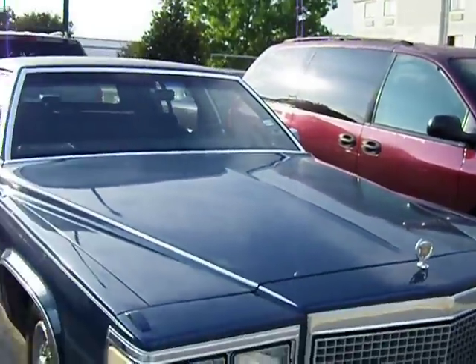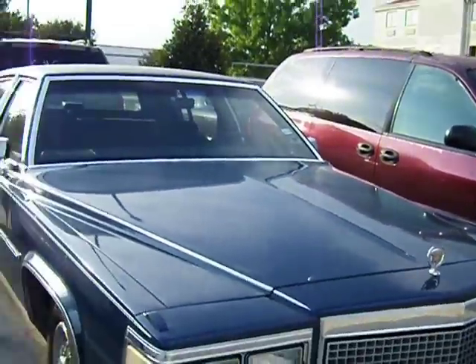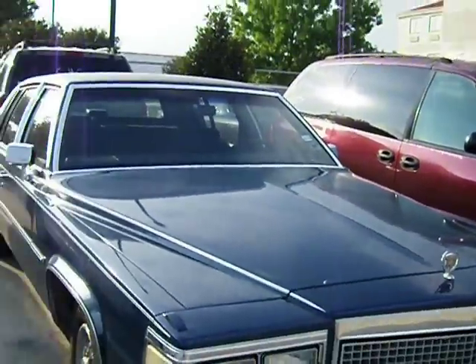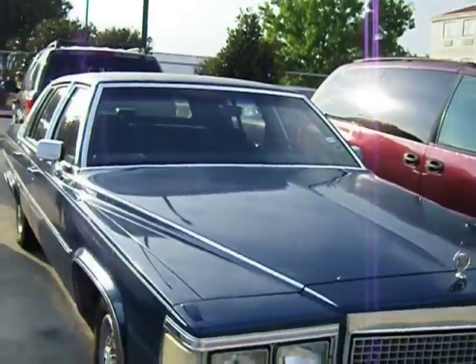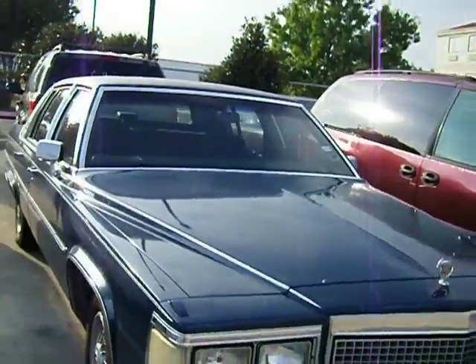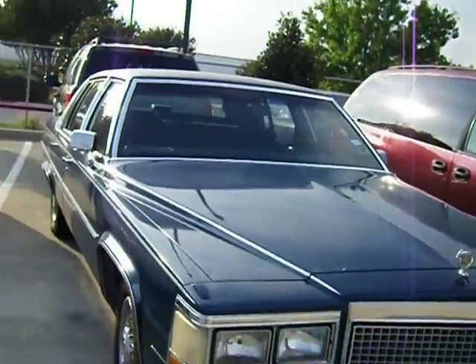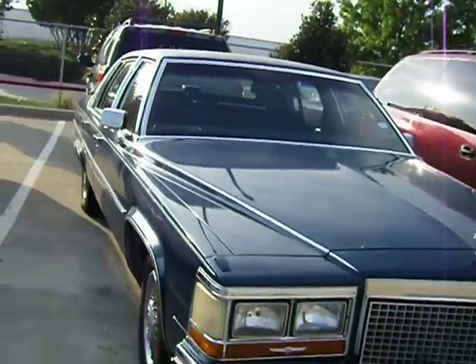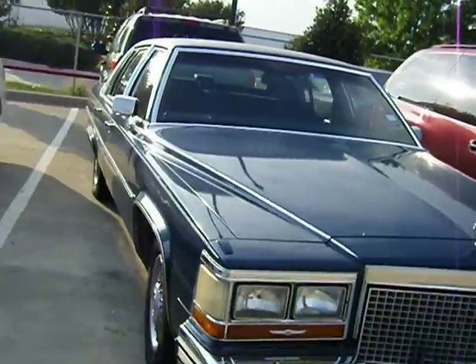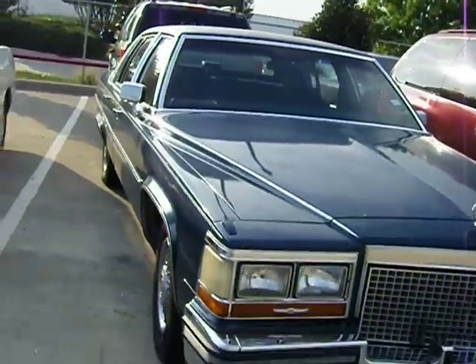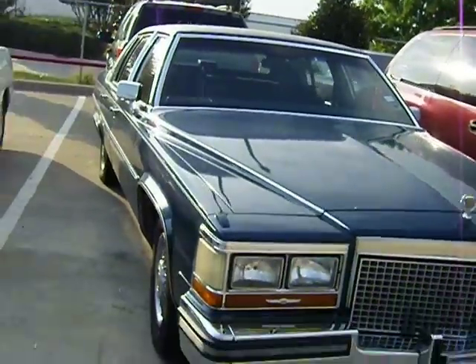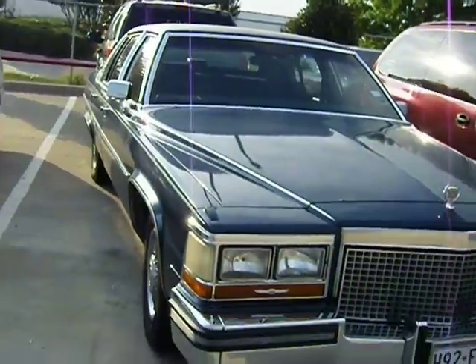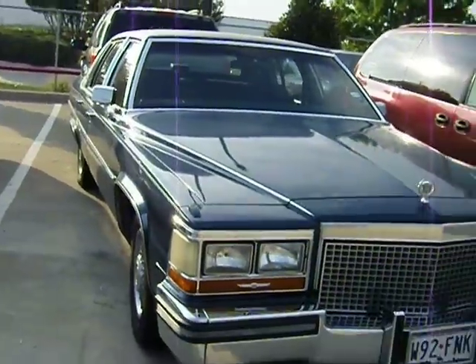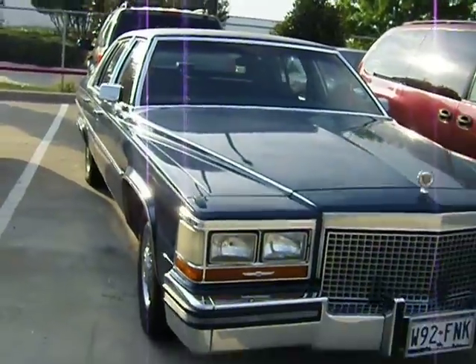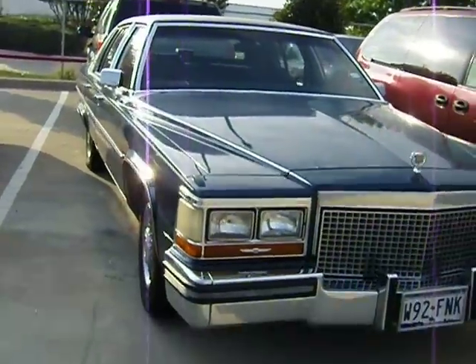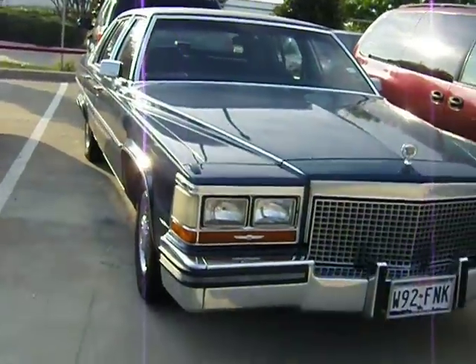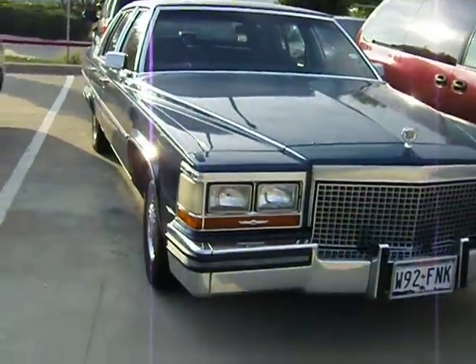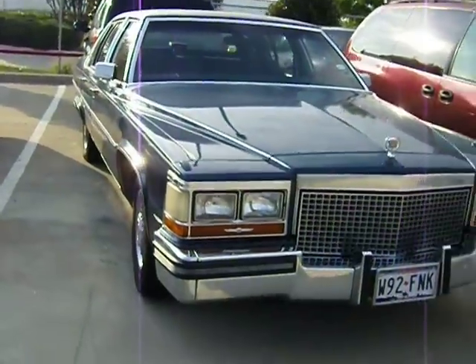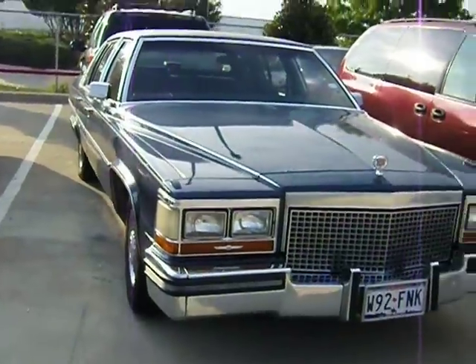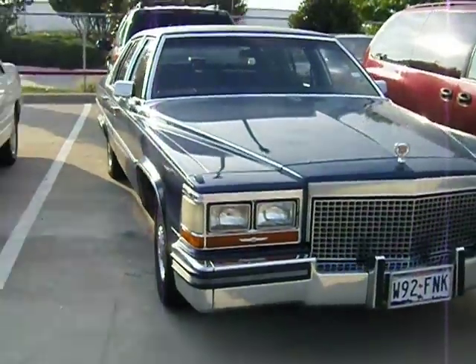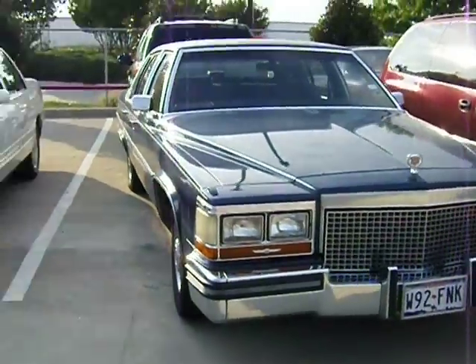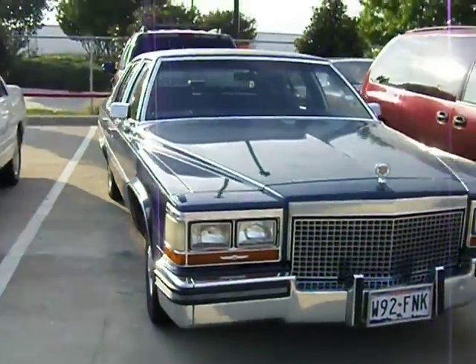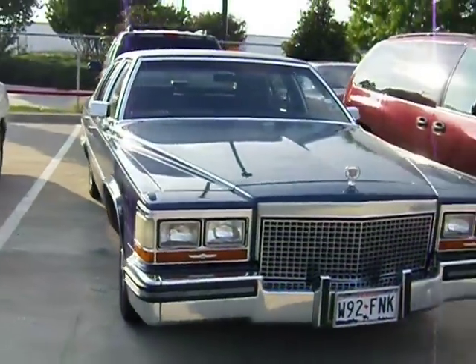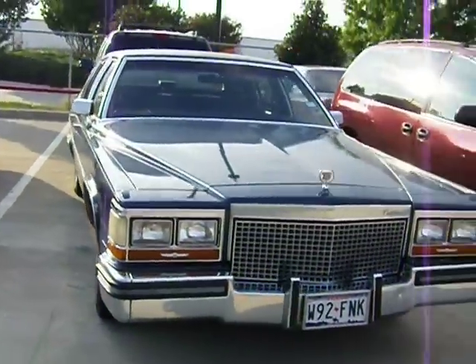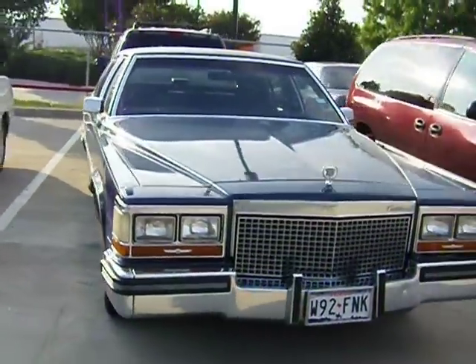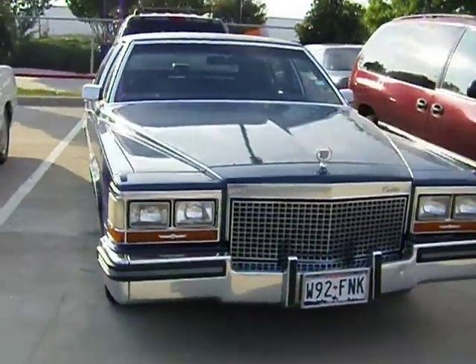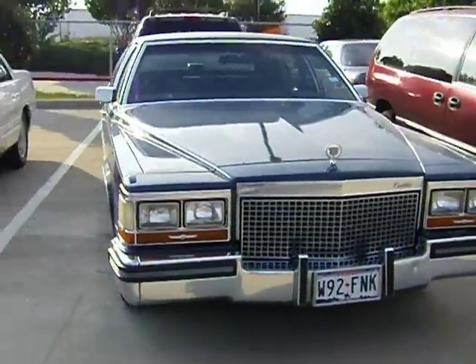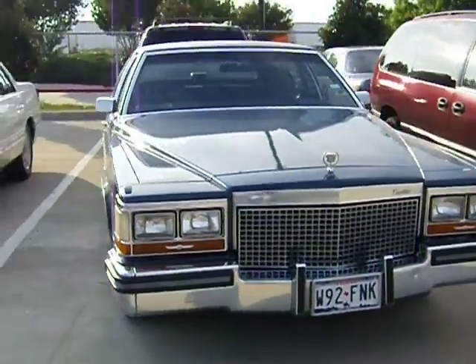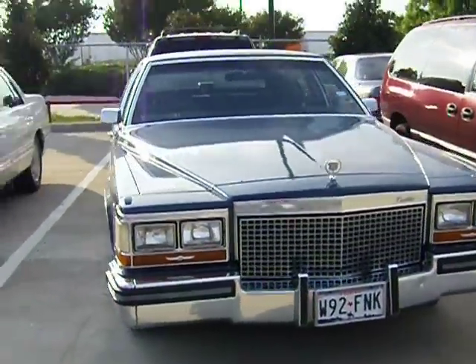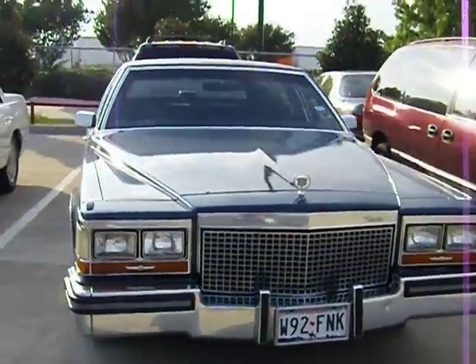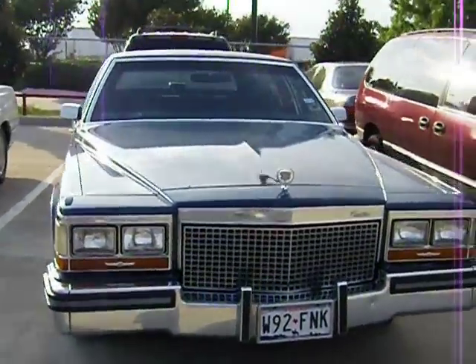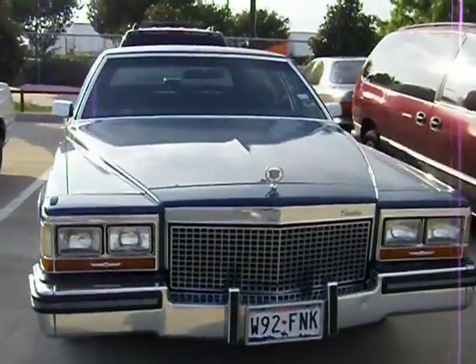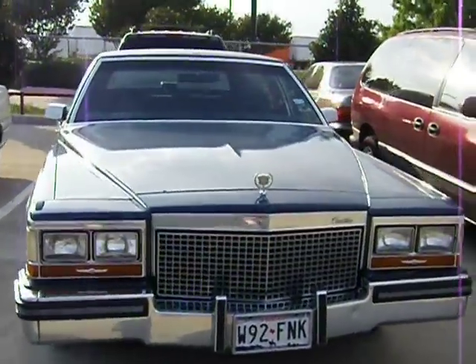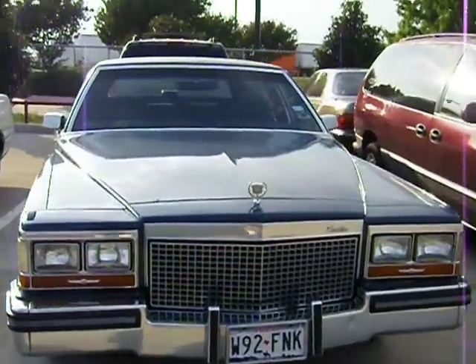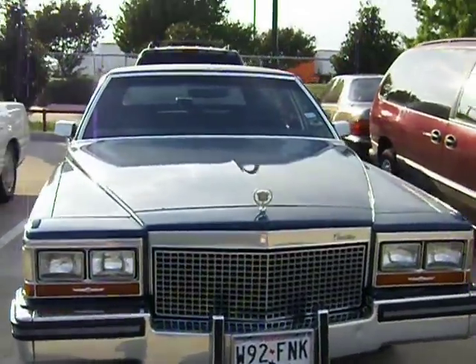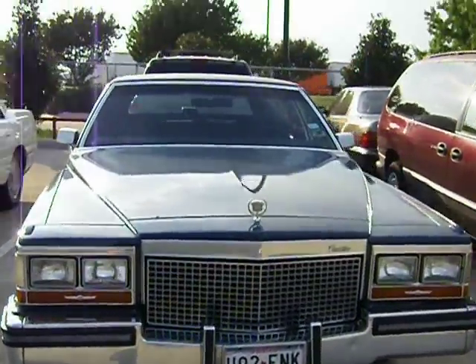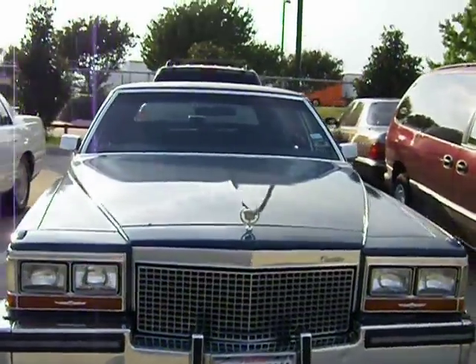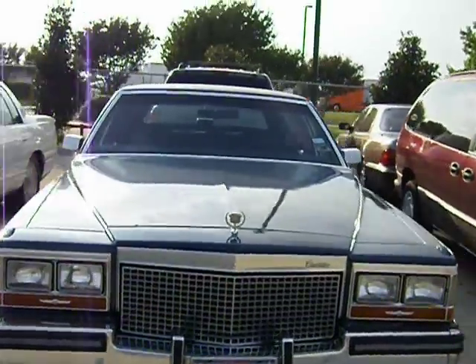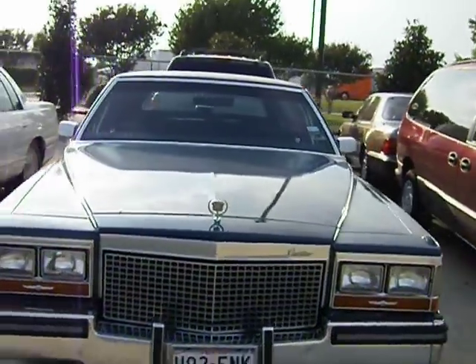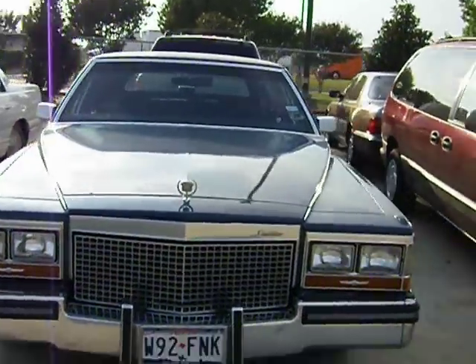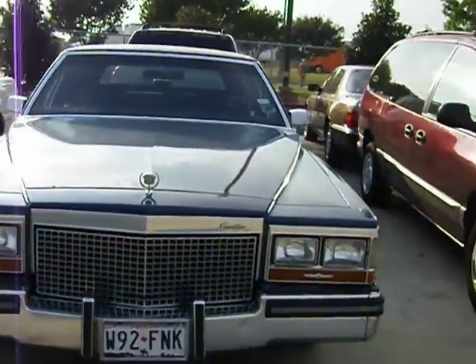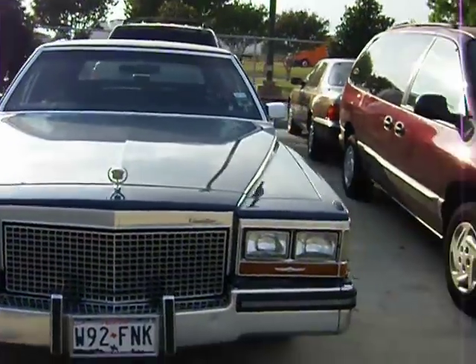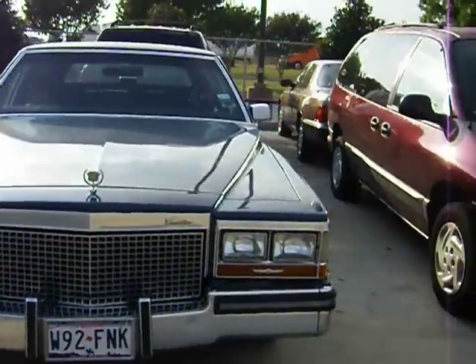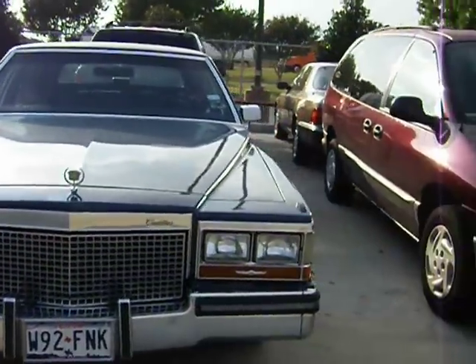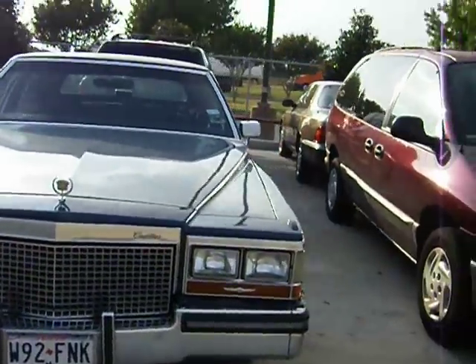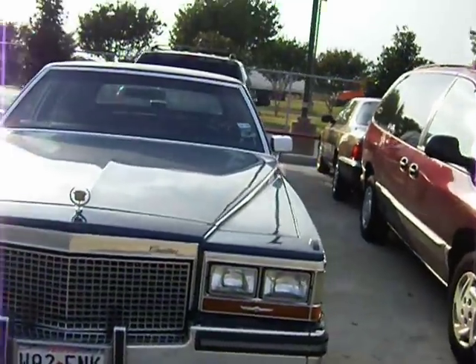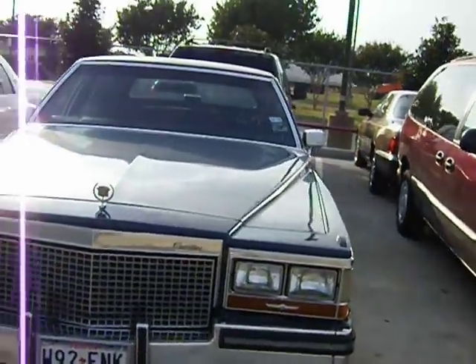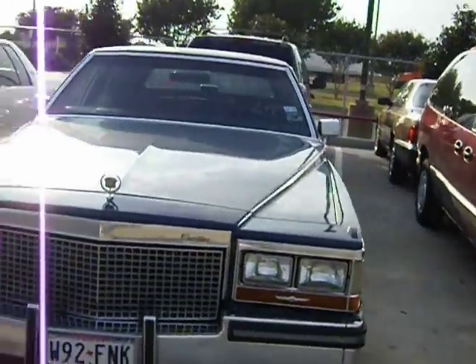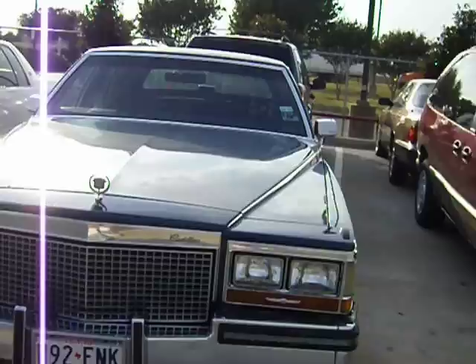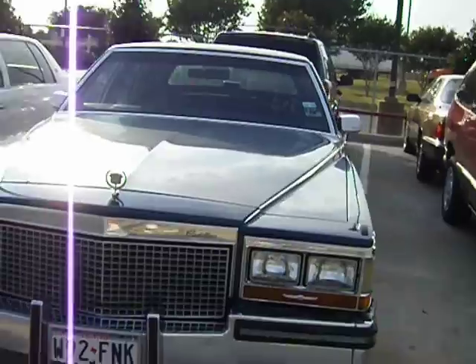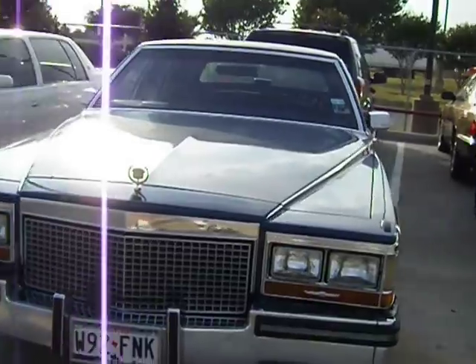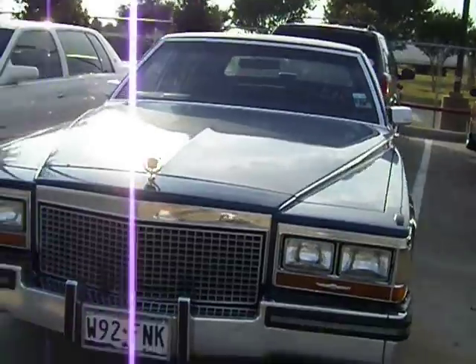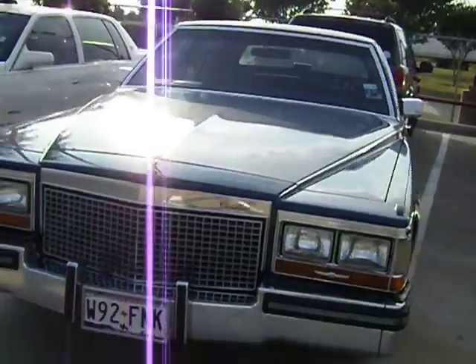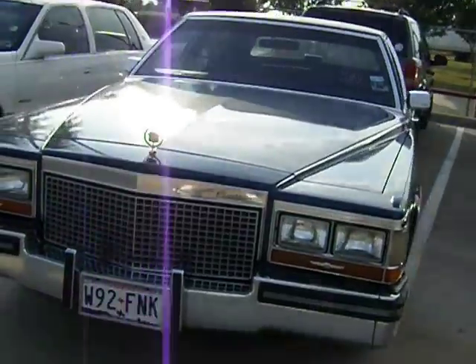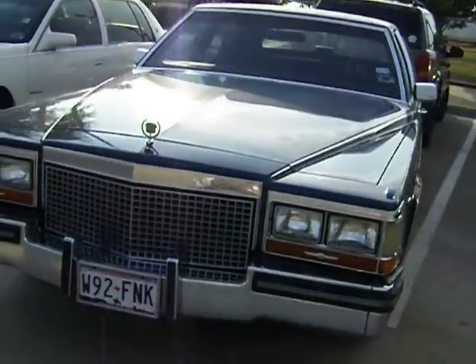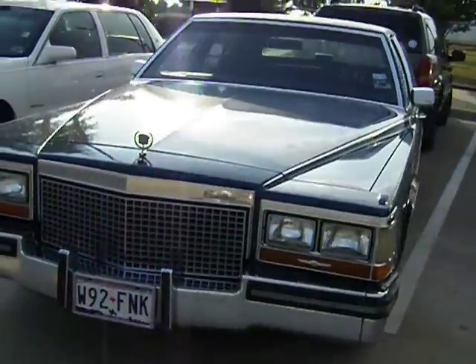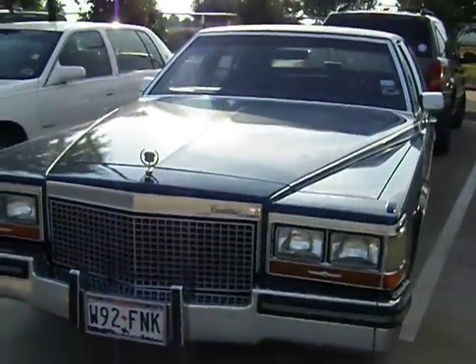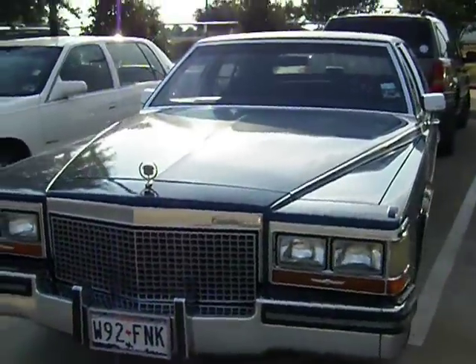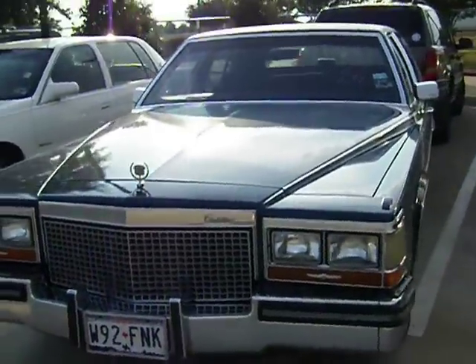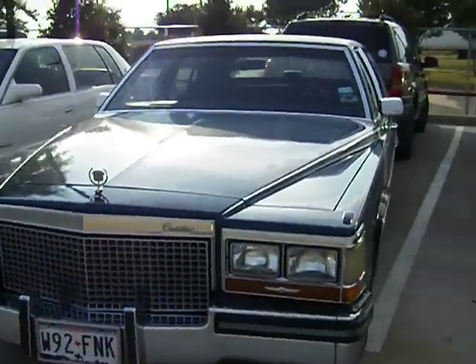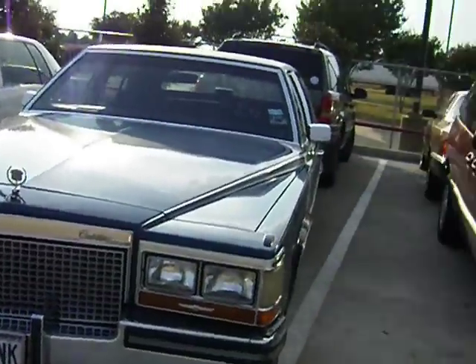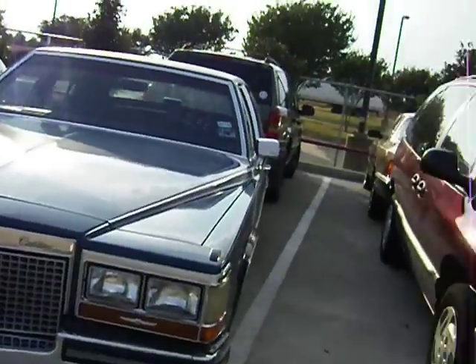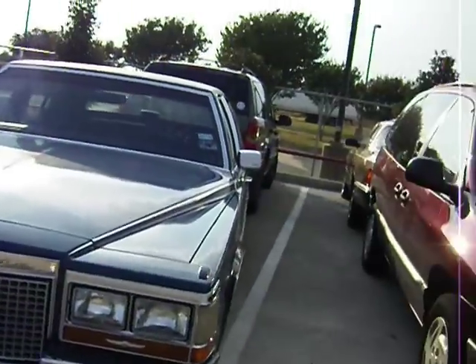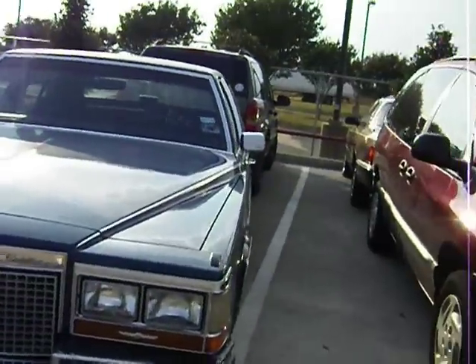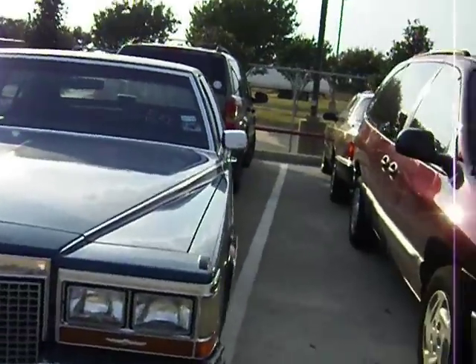Another victim right here — this classic Cadillac Fleetwood De'Elegance. Crushed.